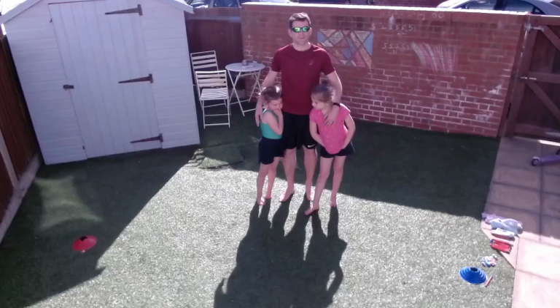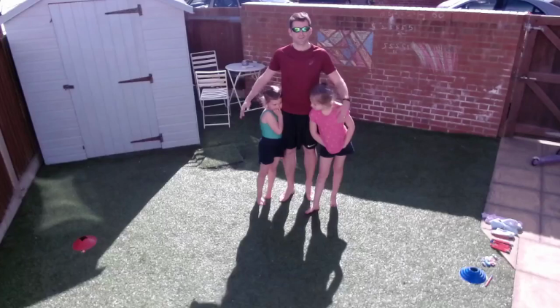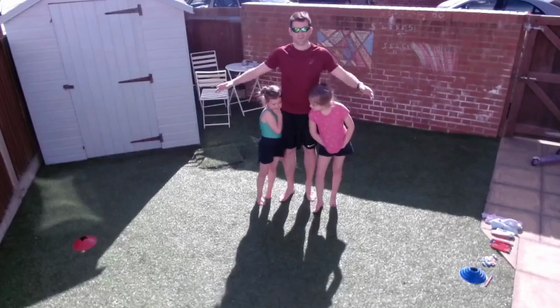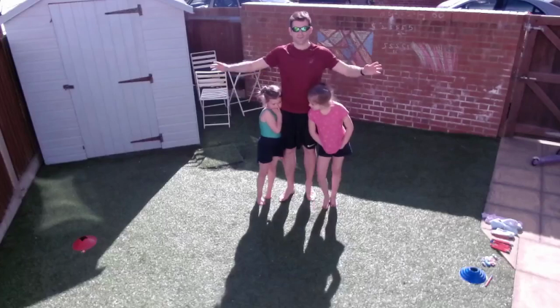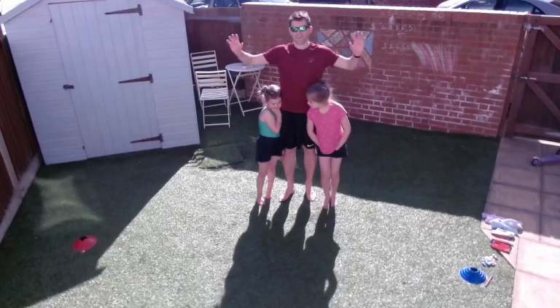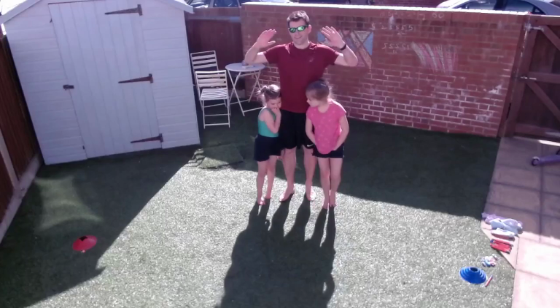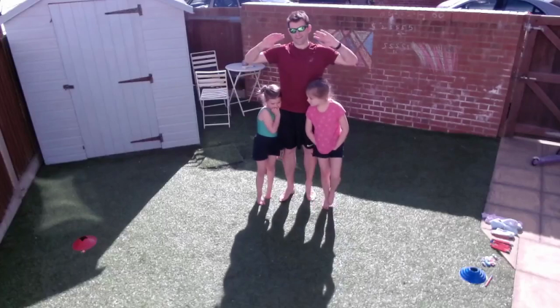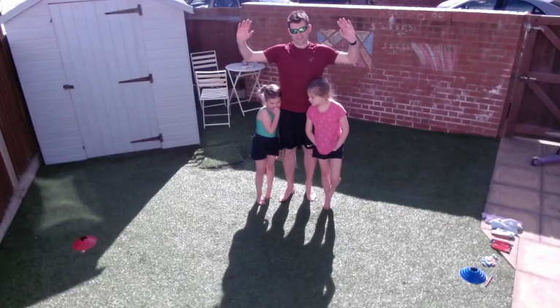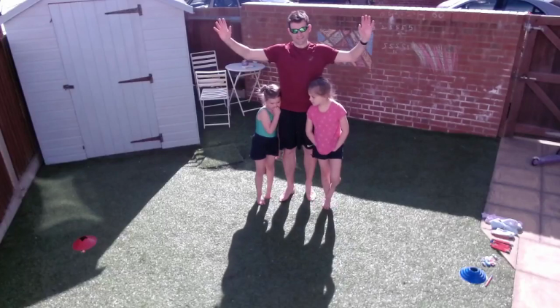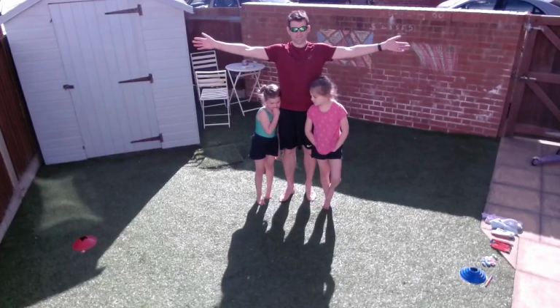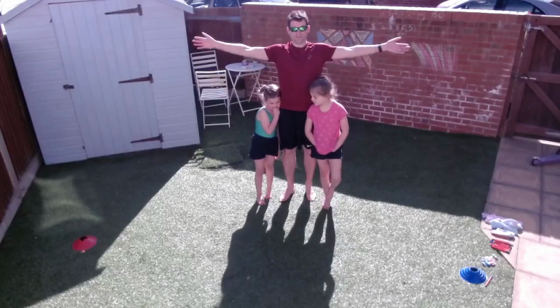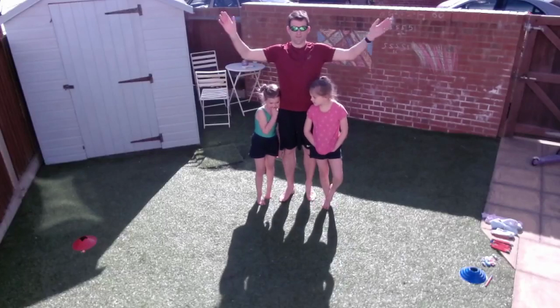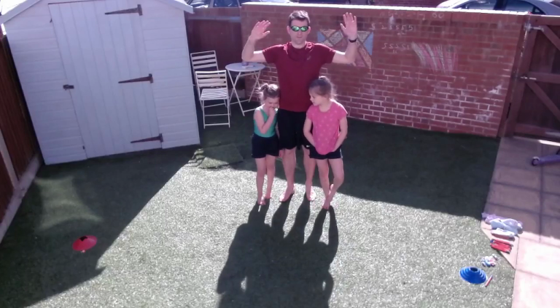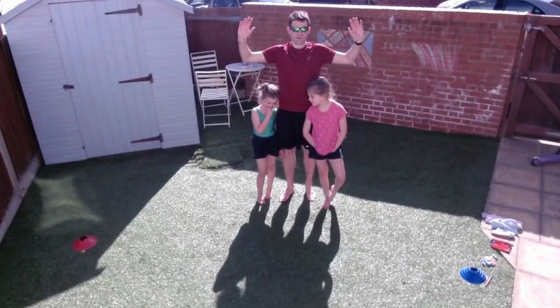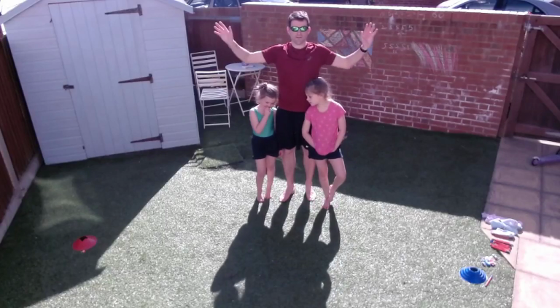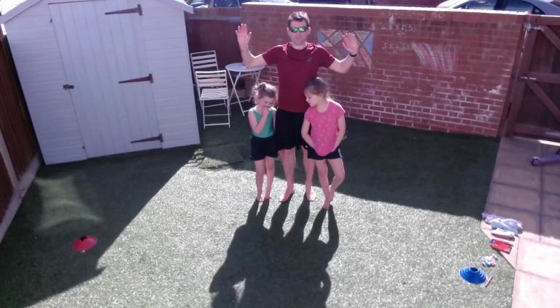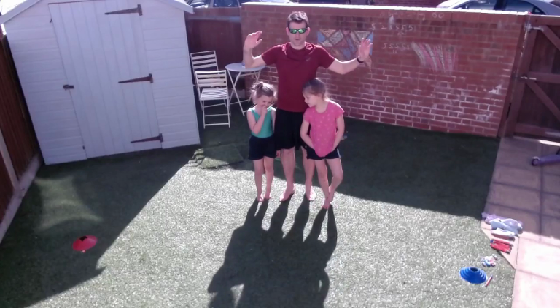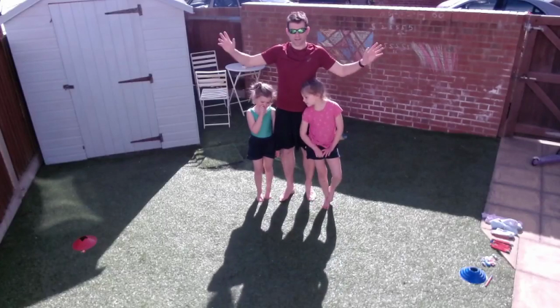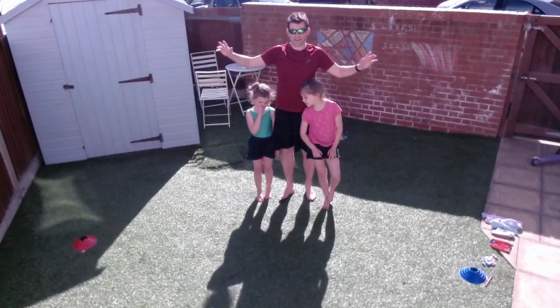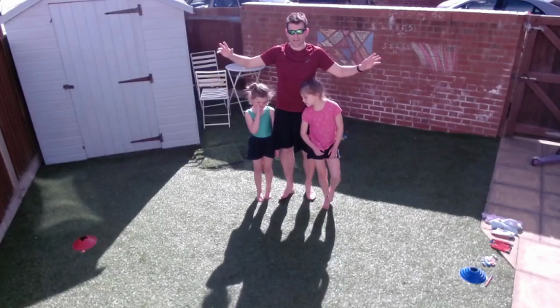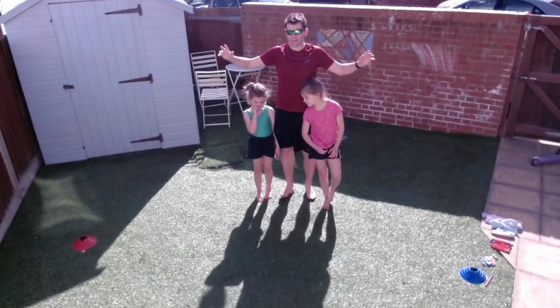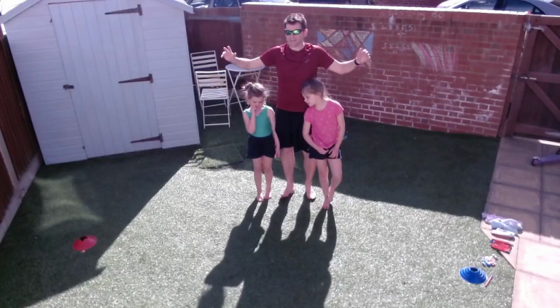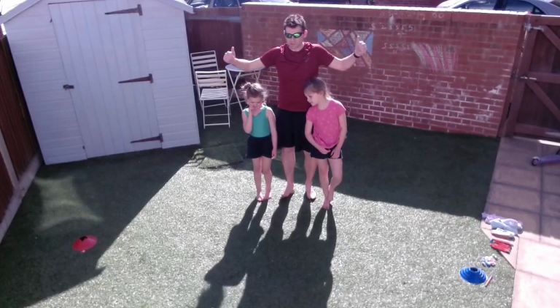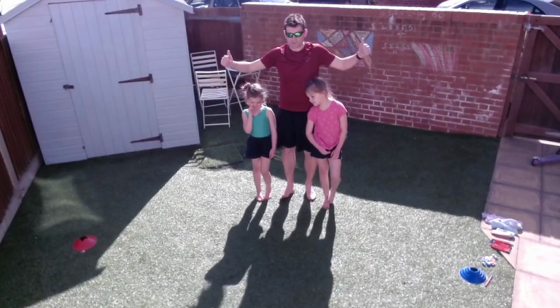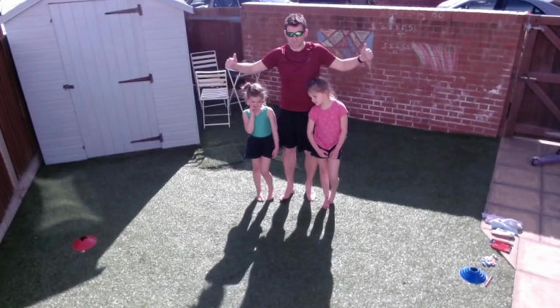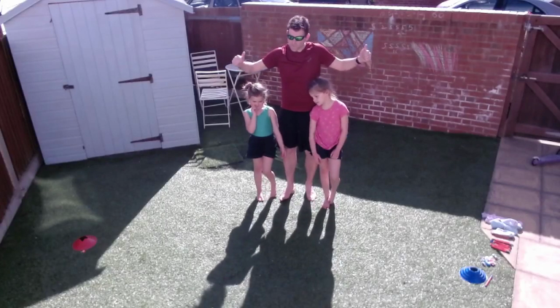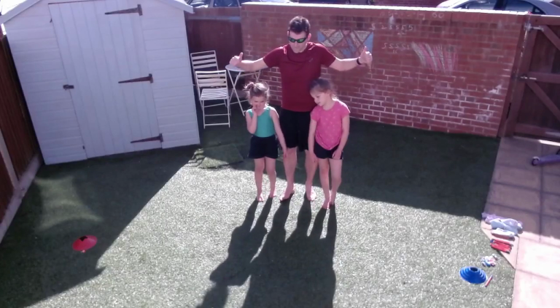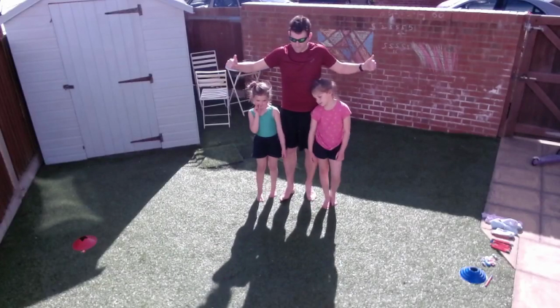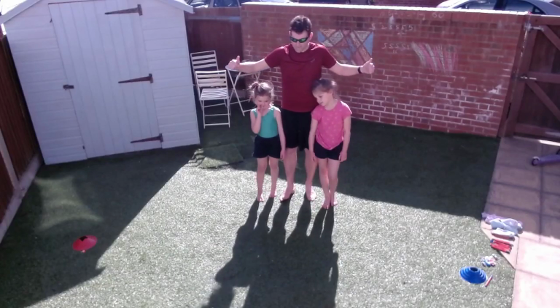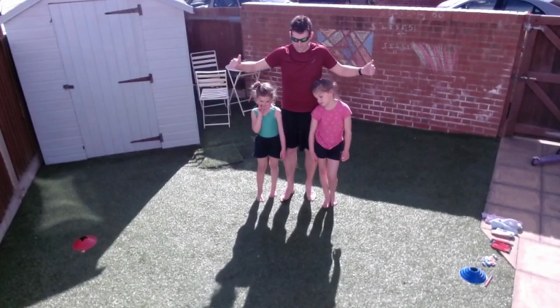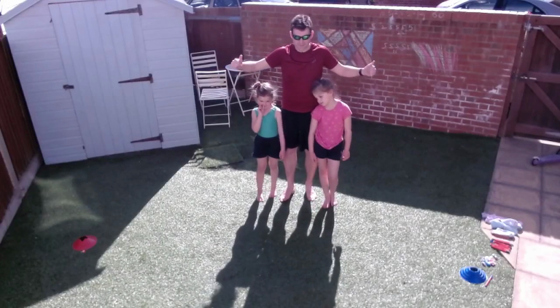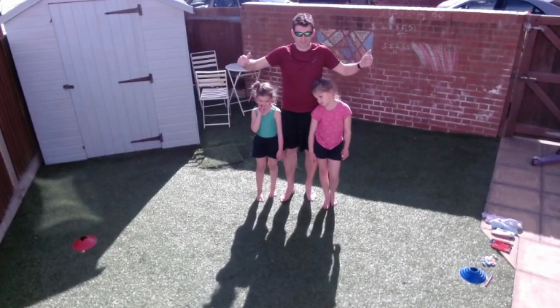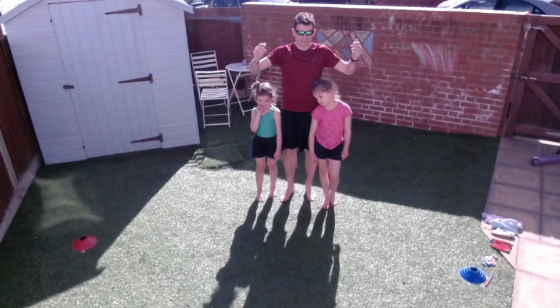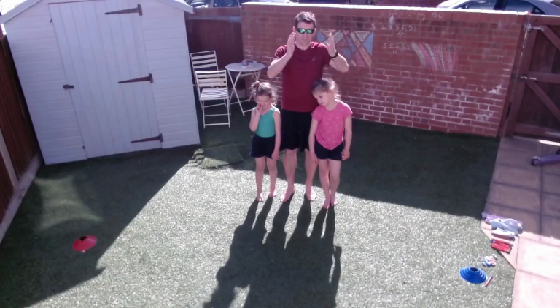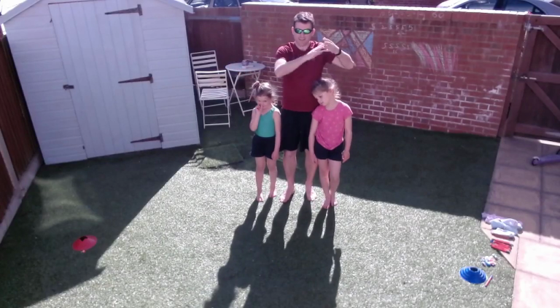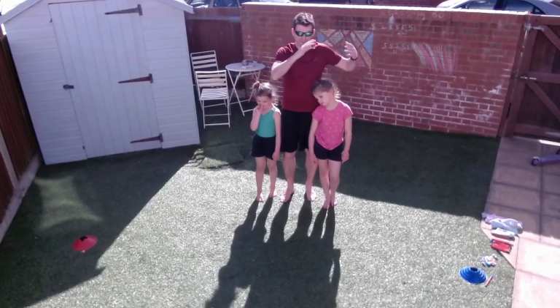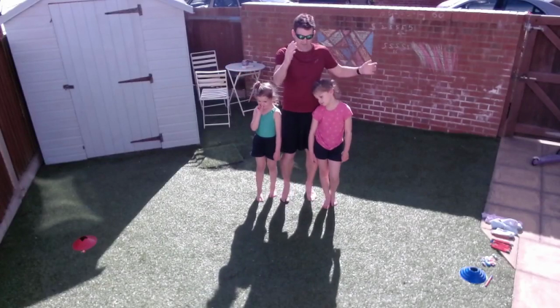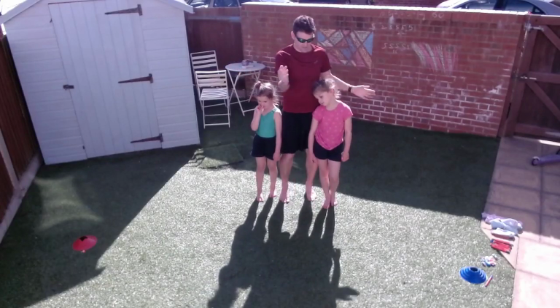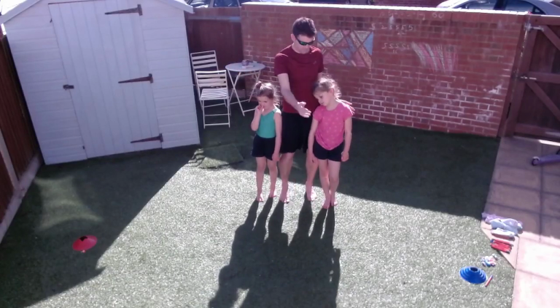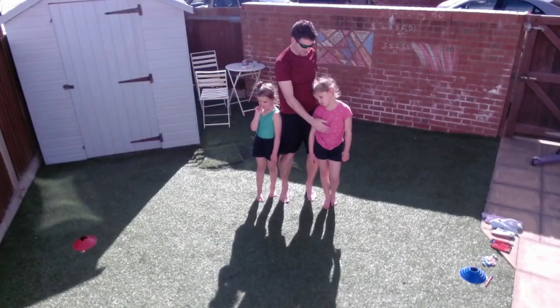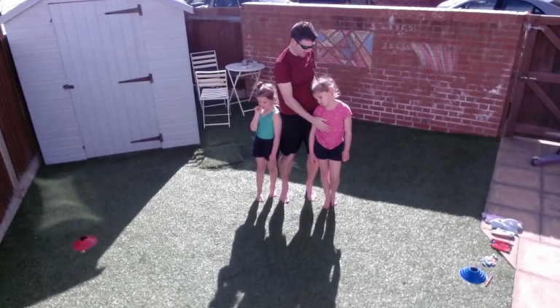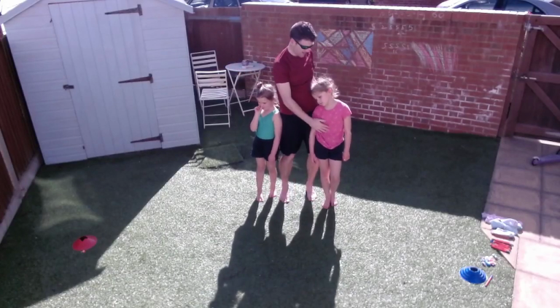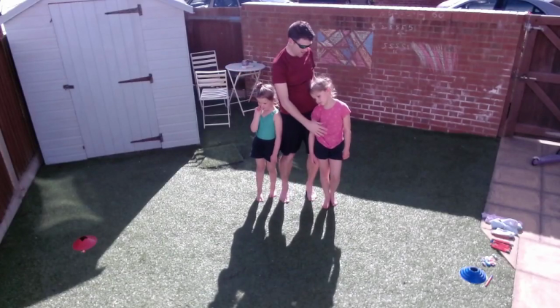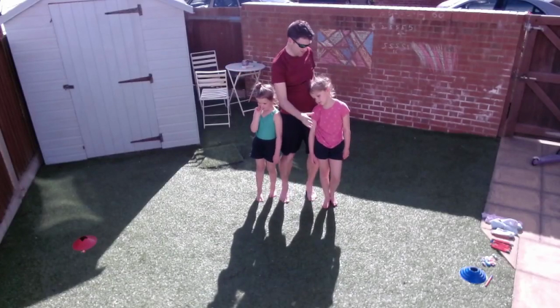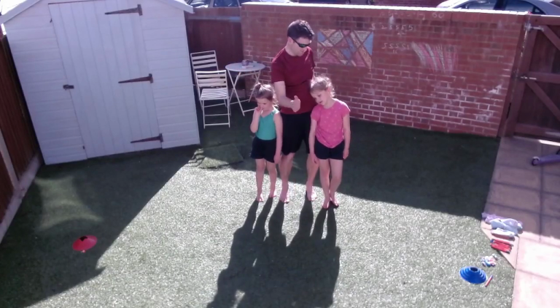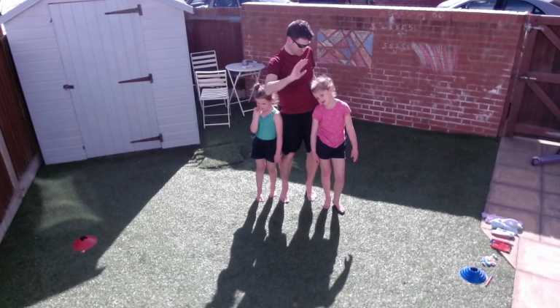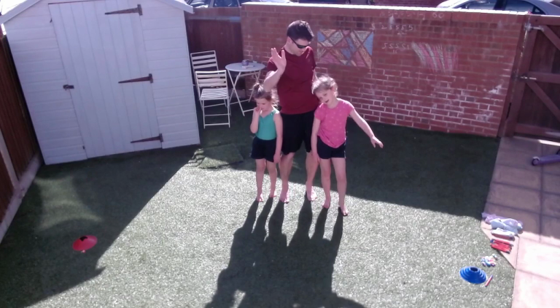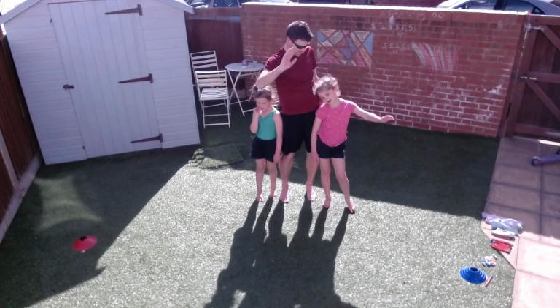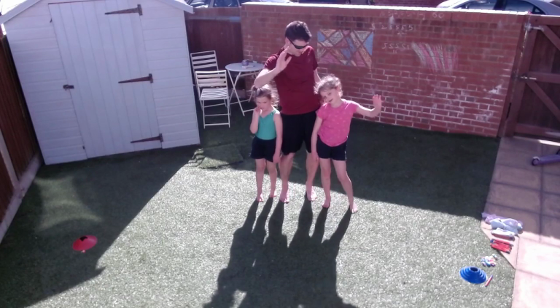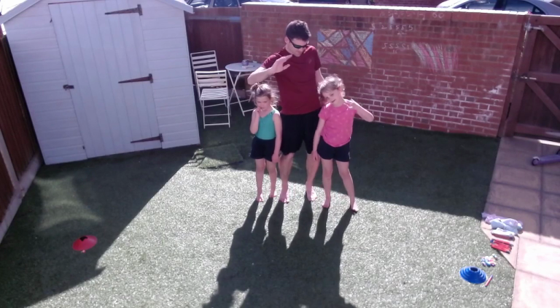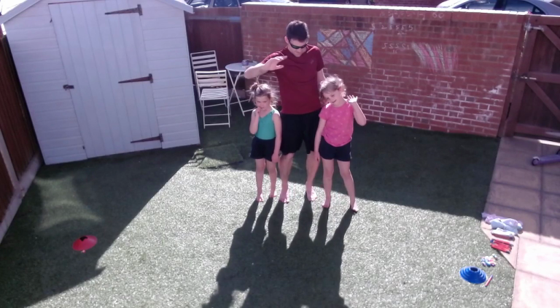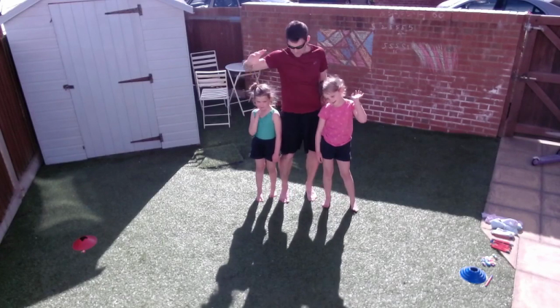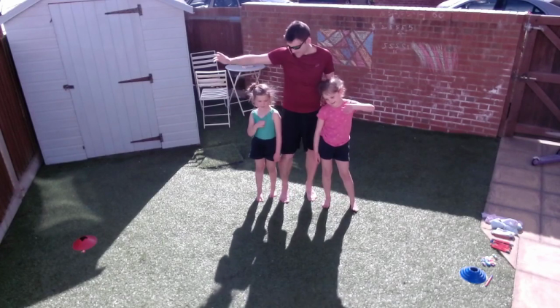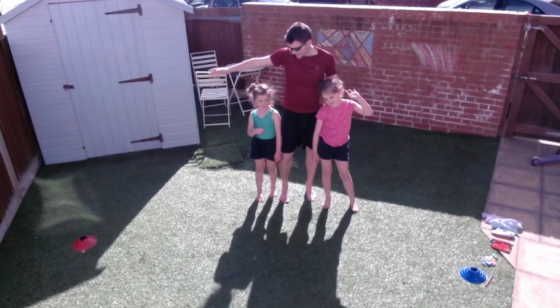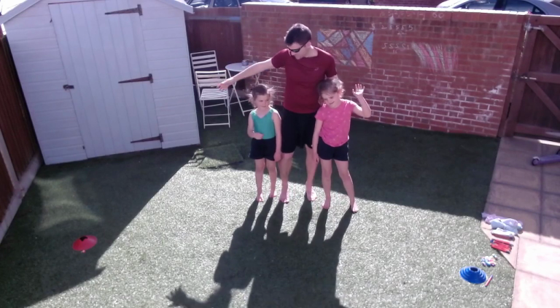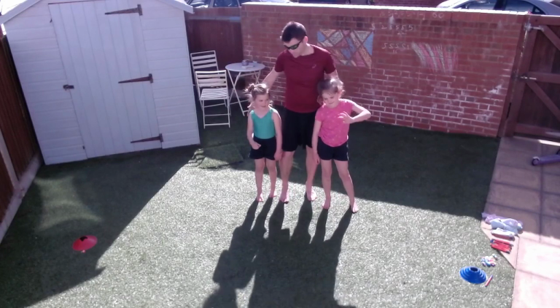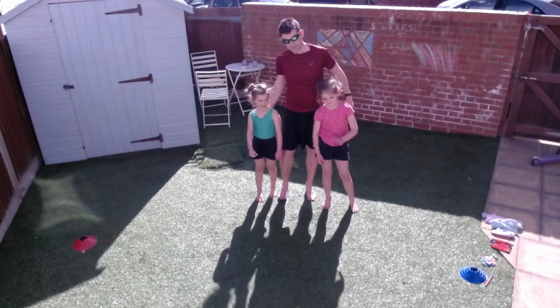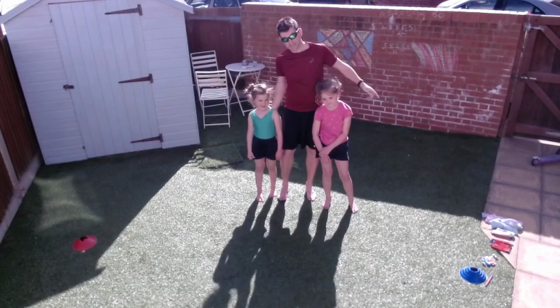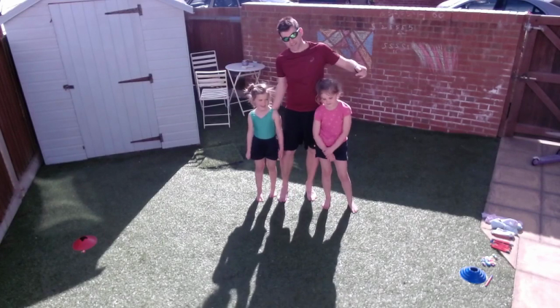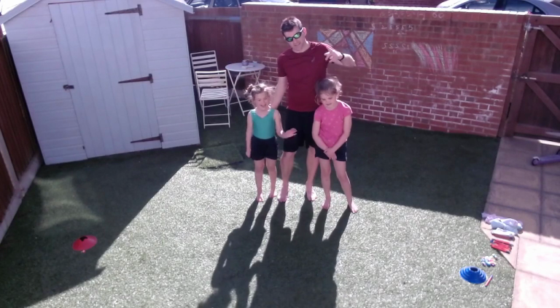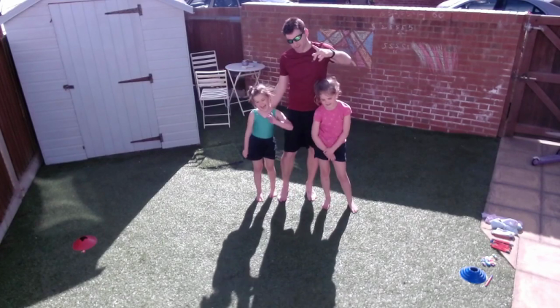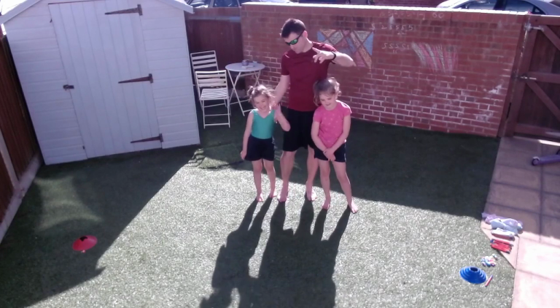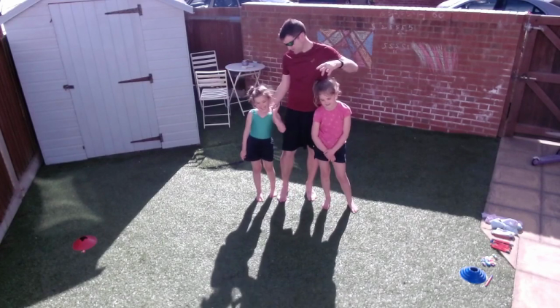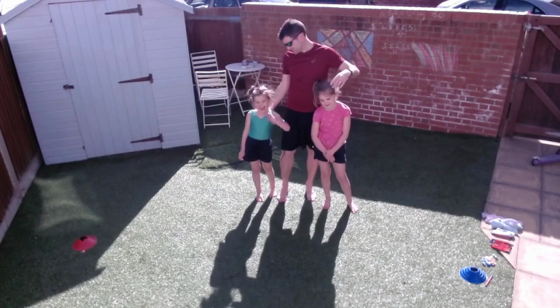Good afternoon everybody and welcome to PE with Mr C. Isla, do you want to say hello? Hello. And Ava, do you want to say hello? Hello.